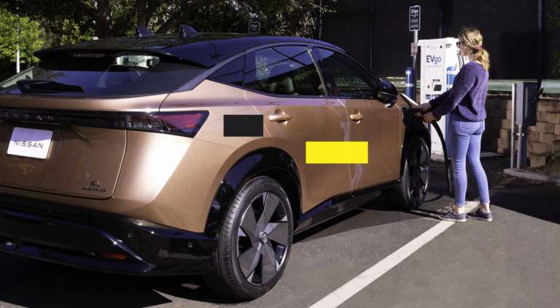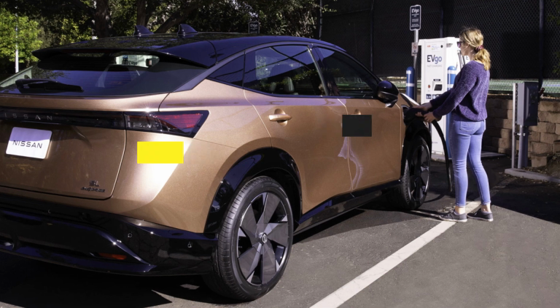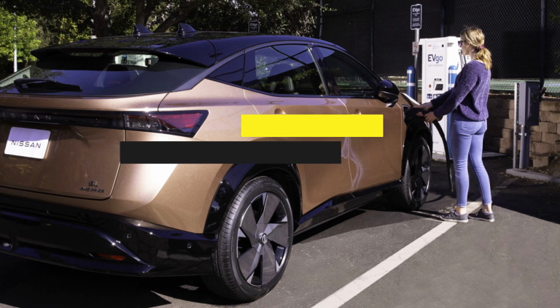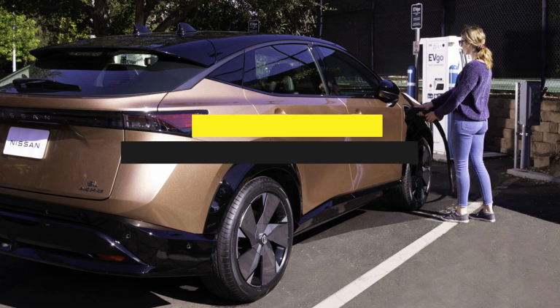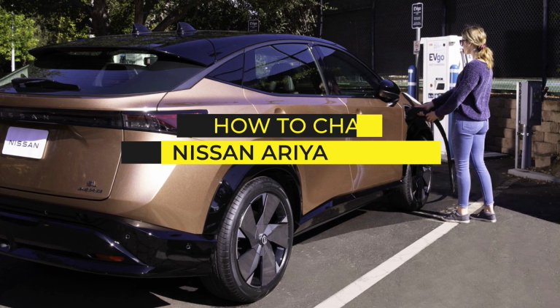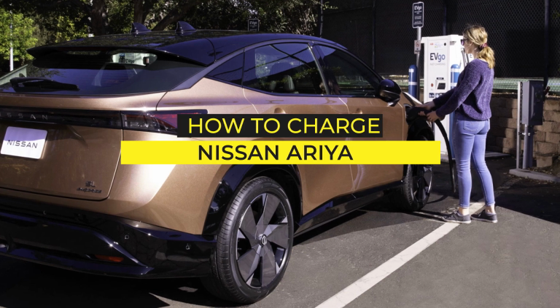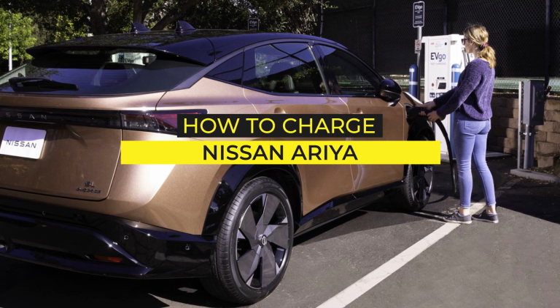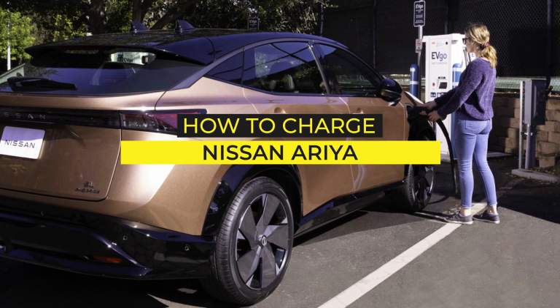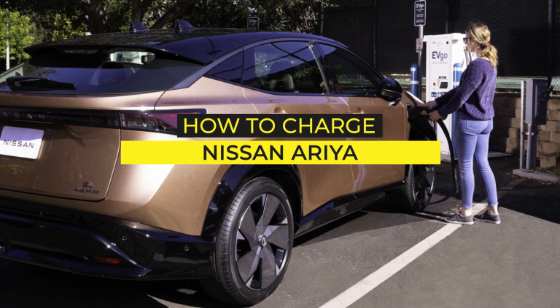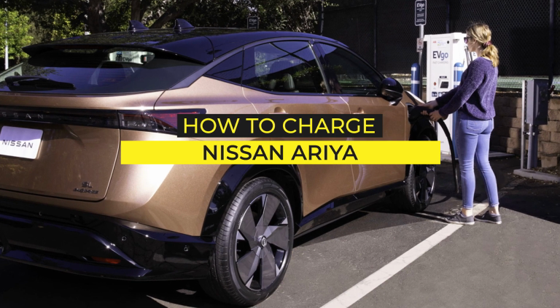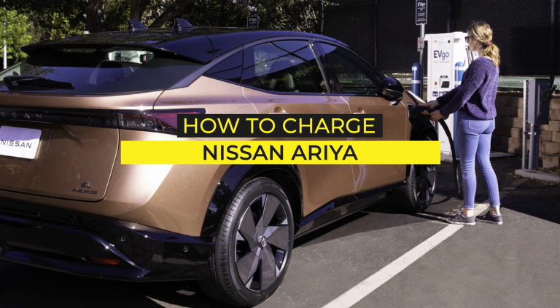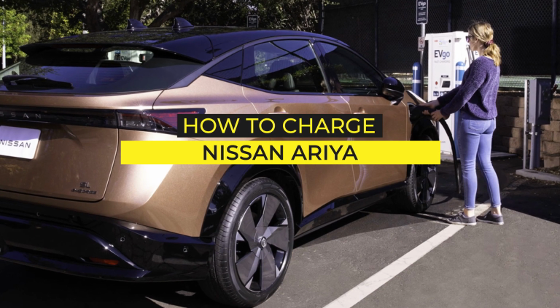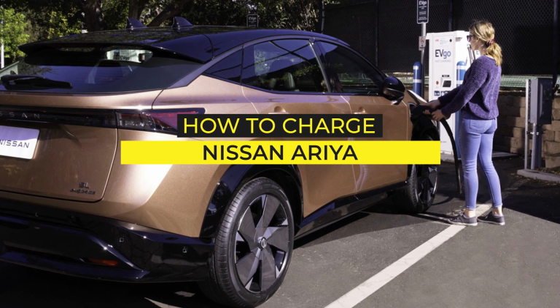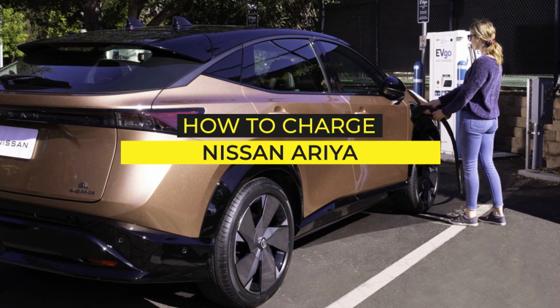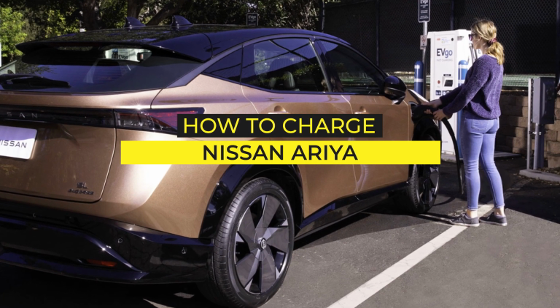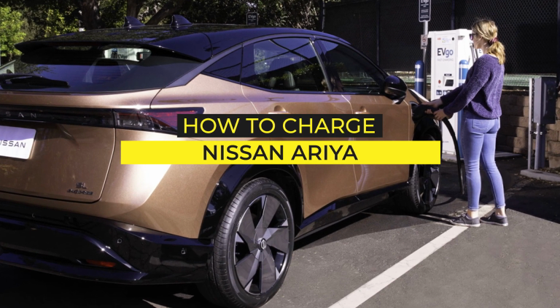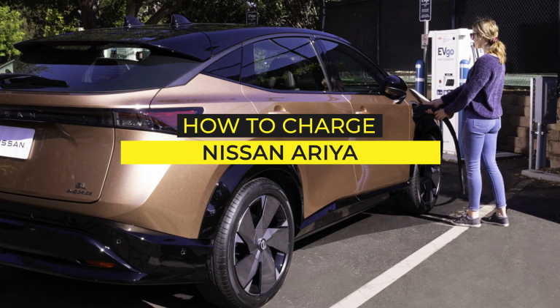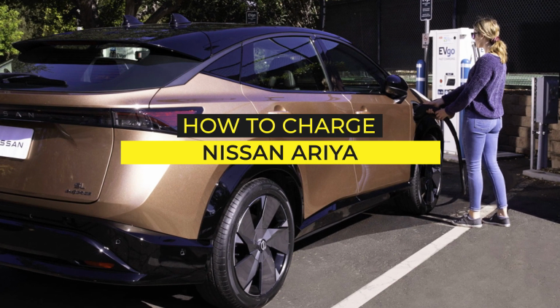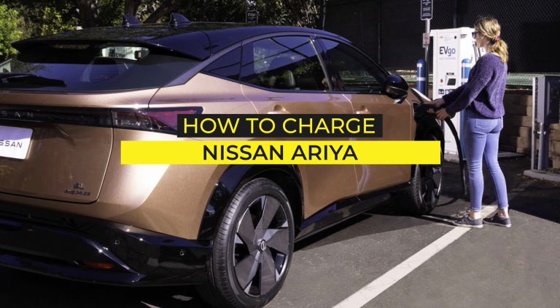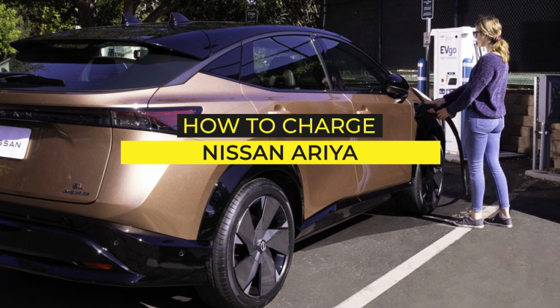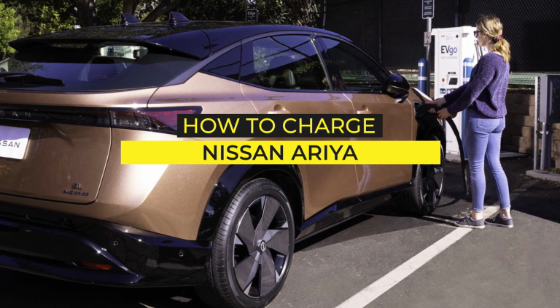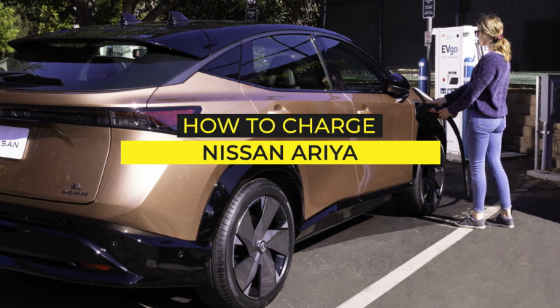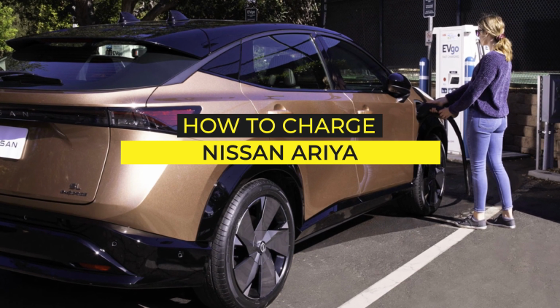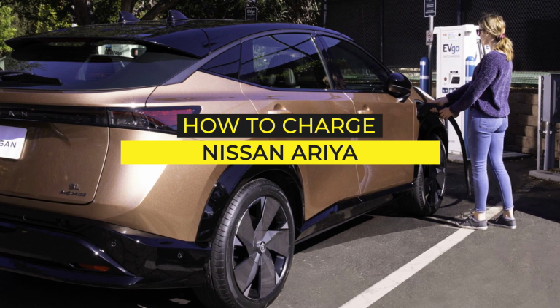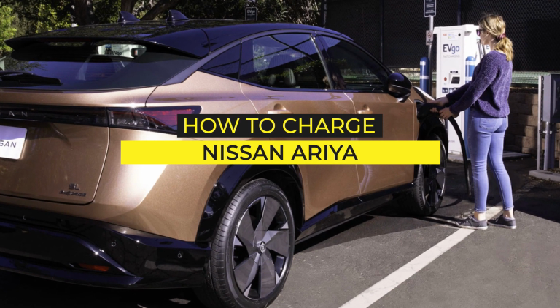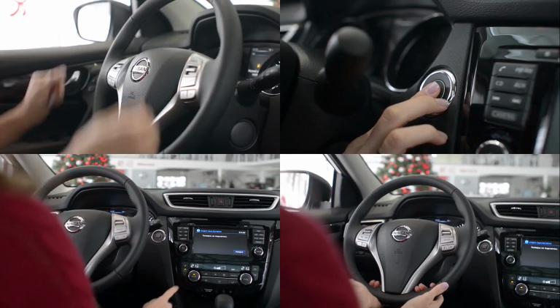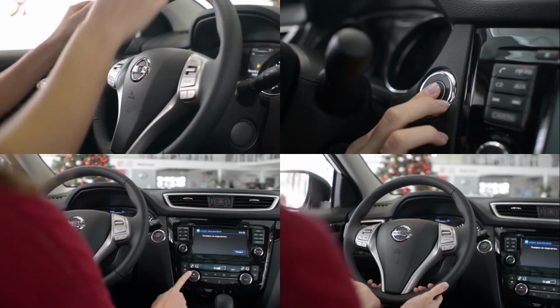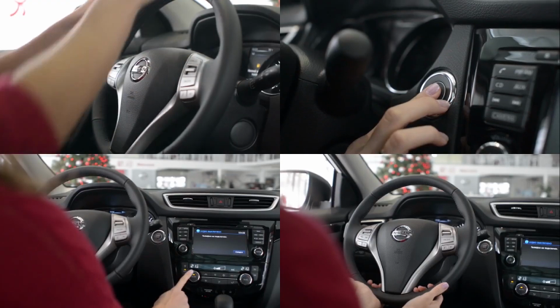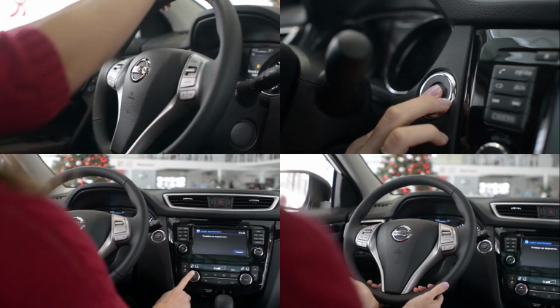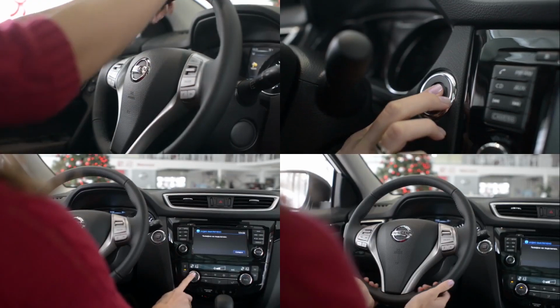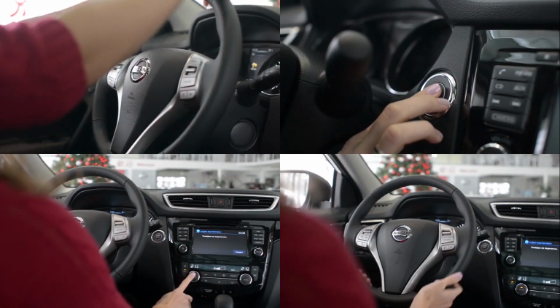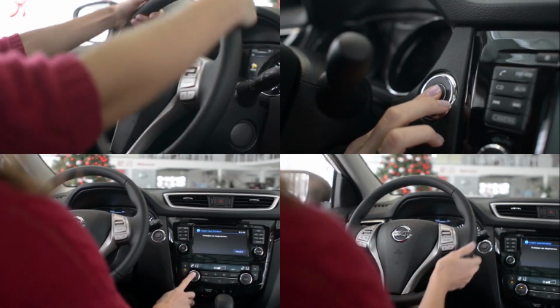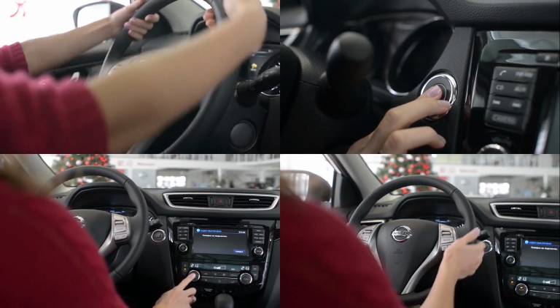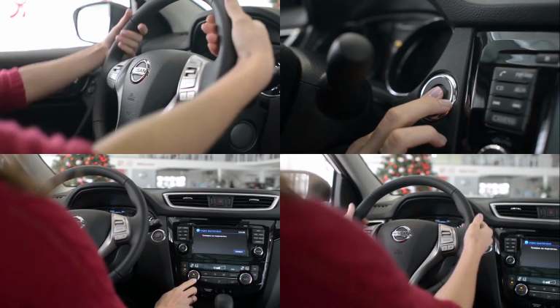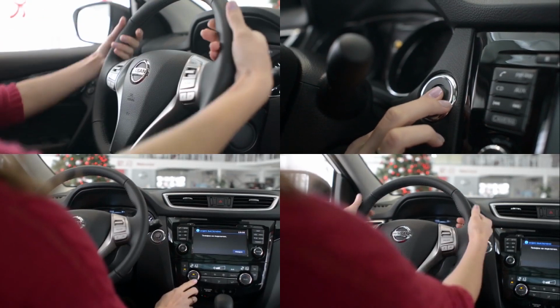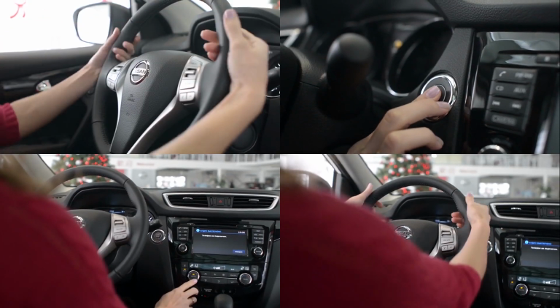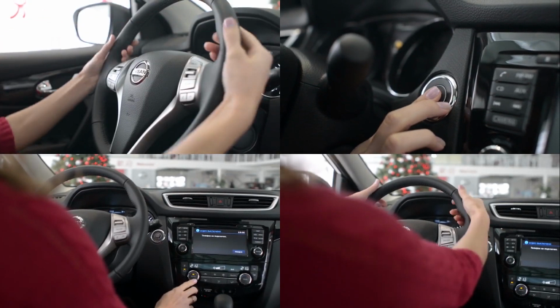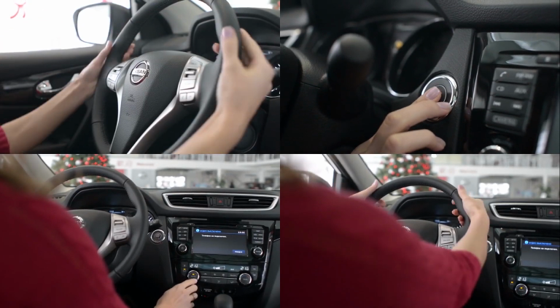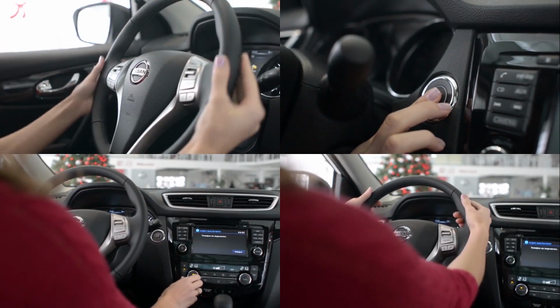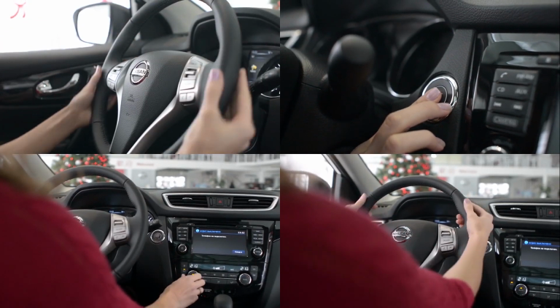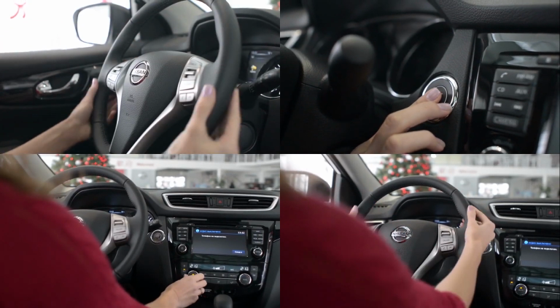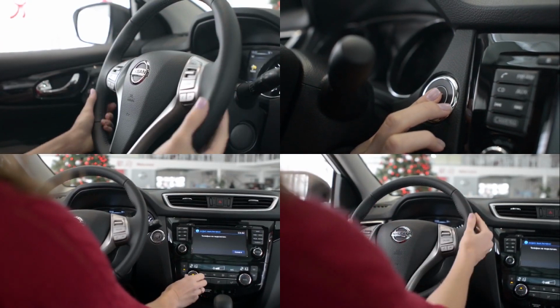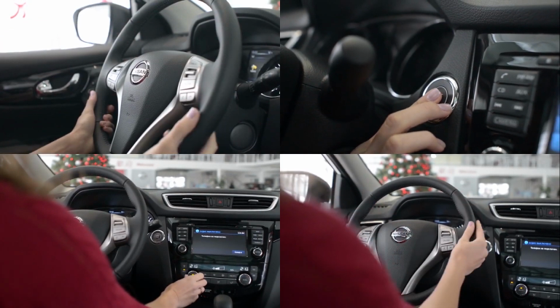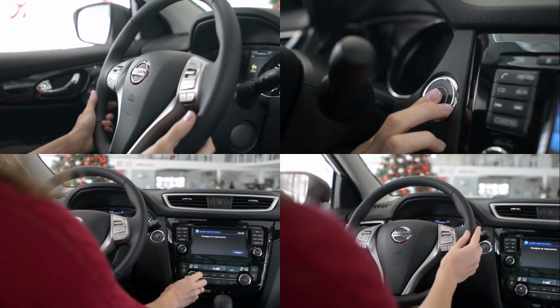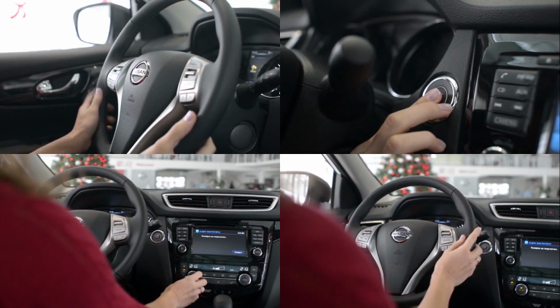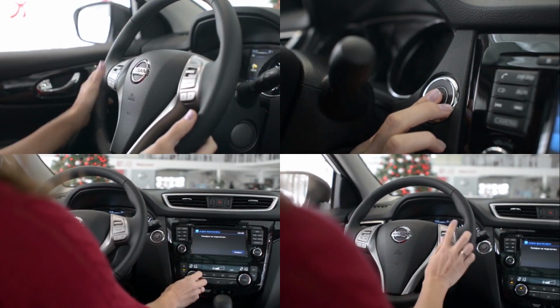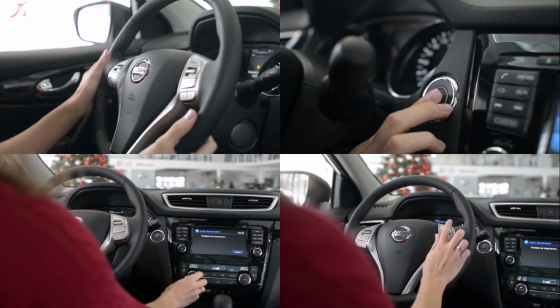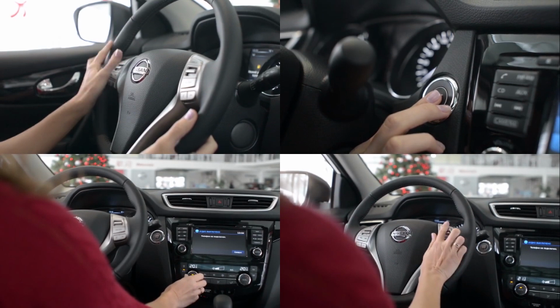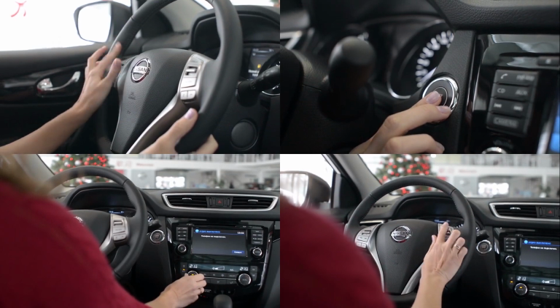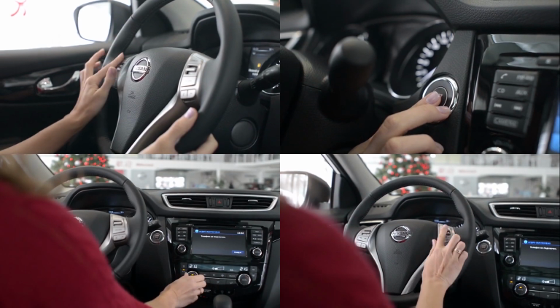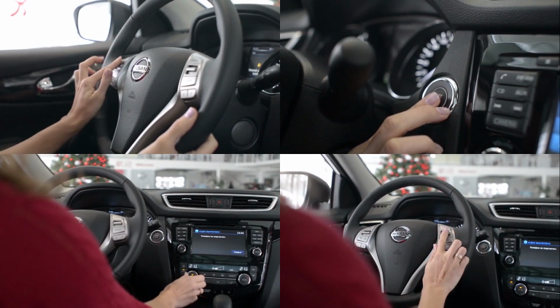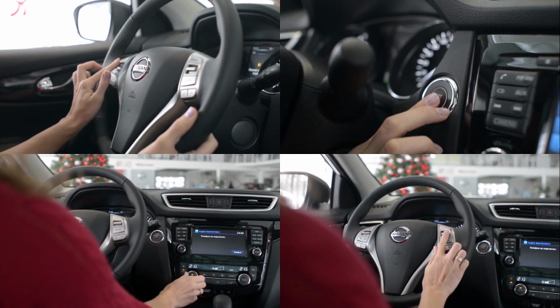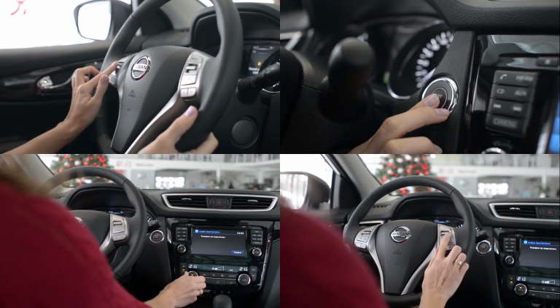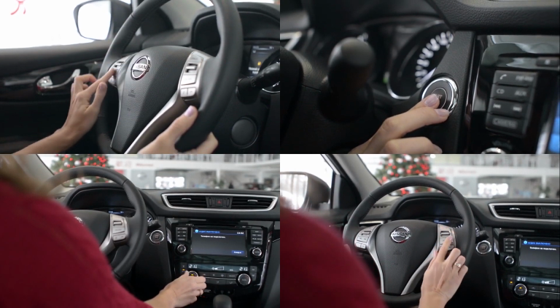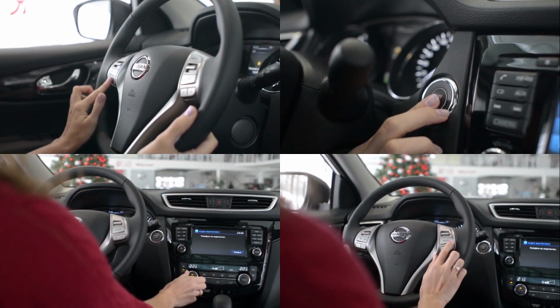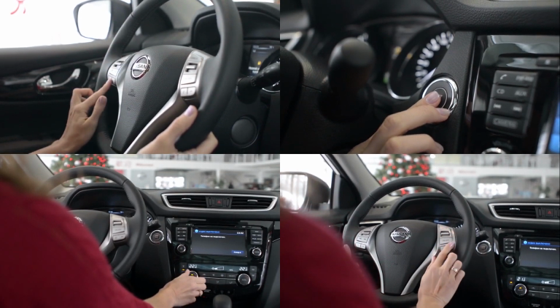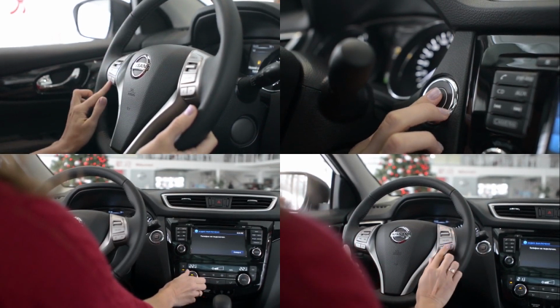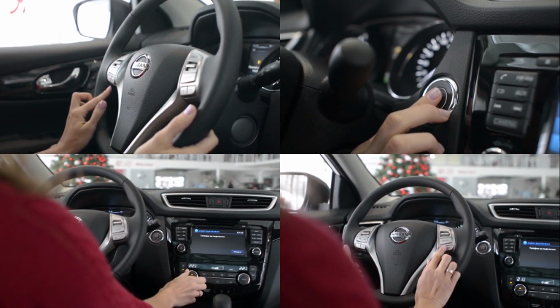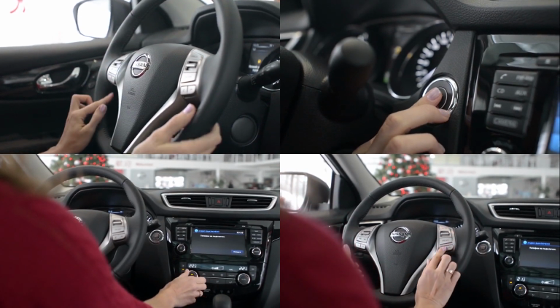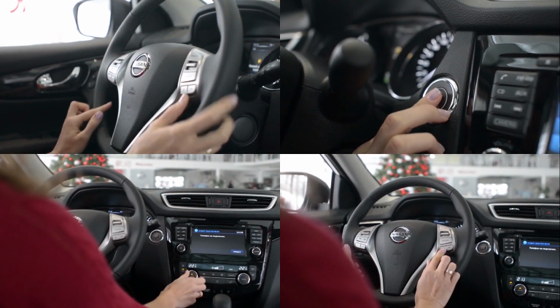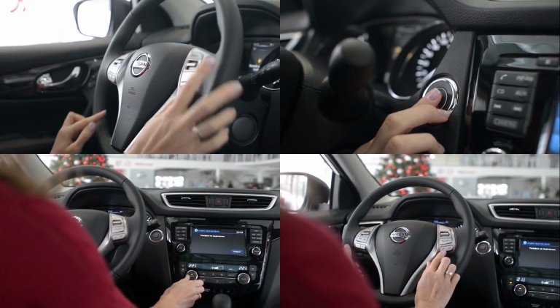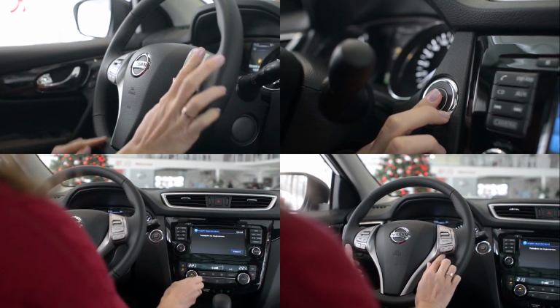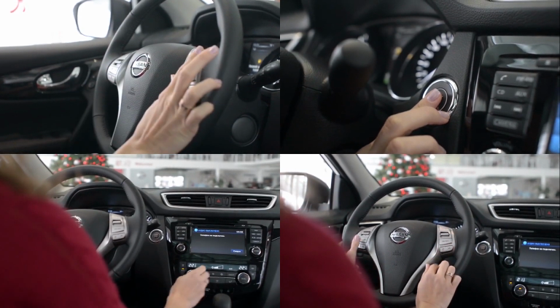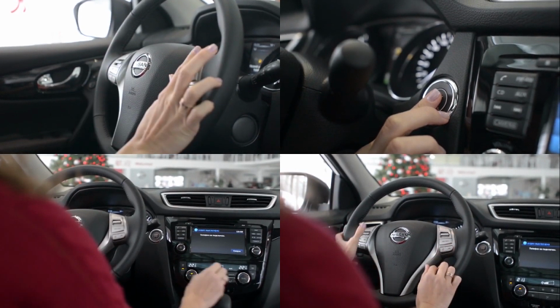How to Charge Nissan Ariya. Before paying attention to detail, let's relate to what powers the Ariya once again.